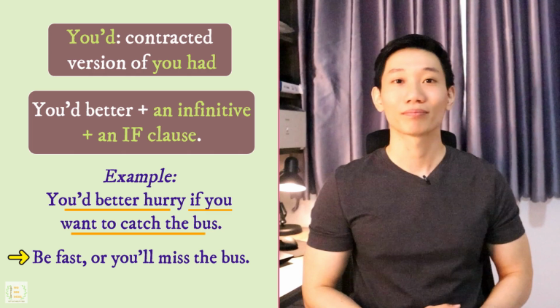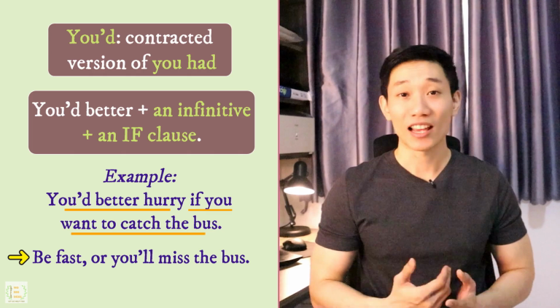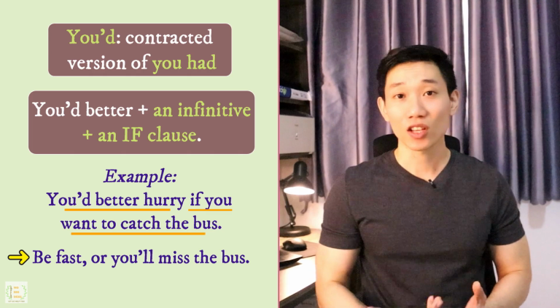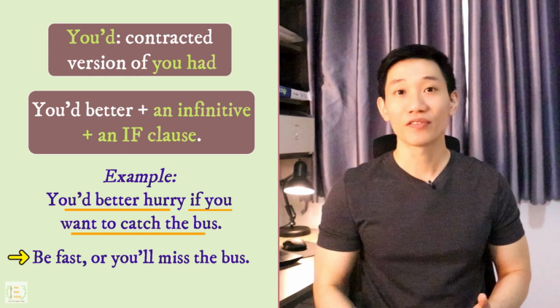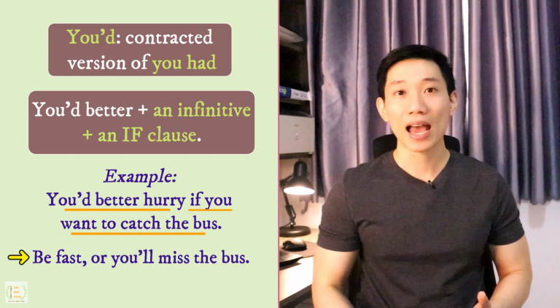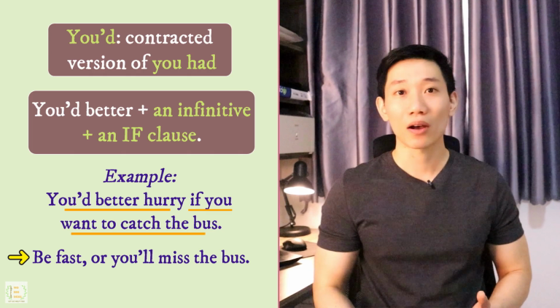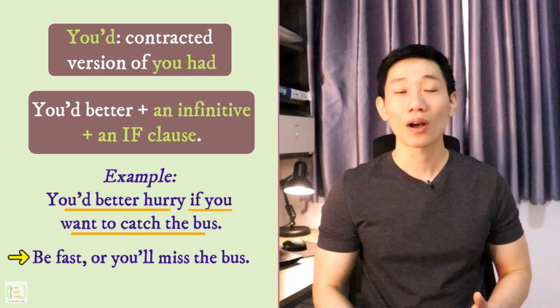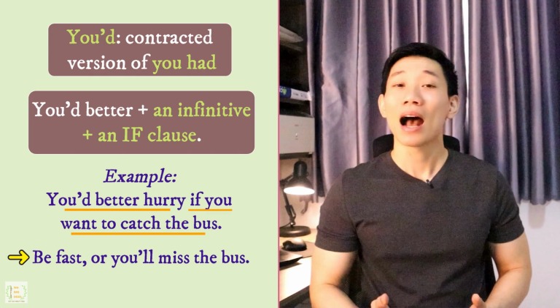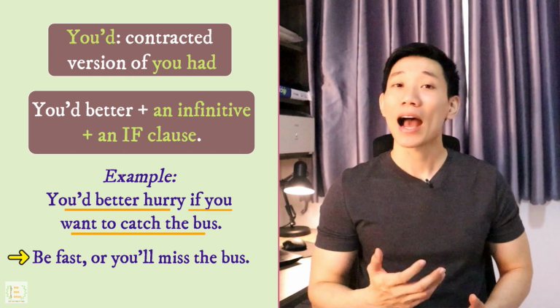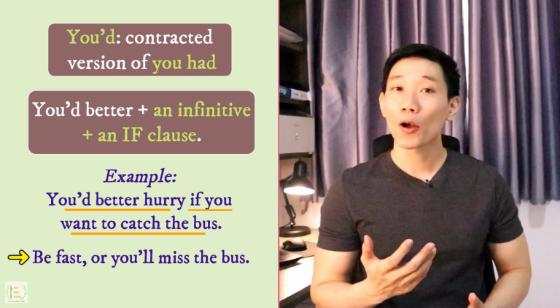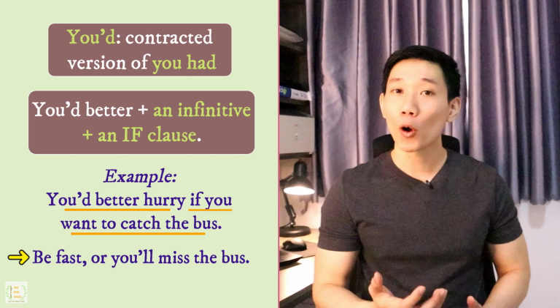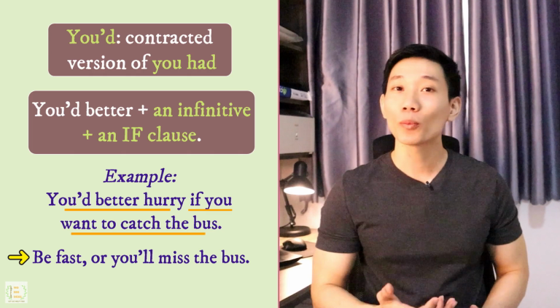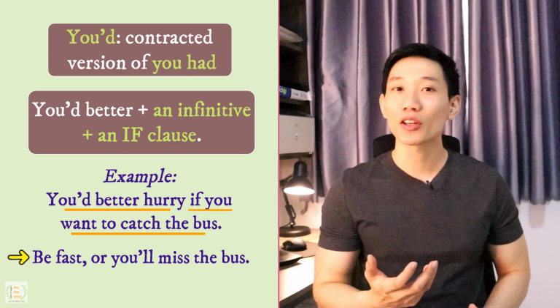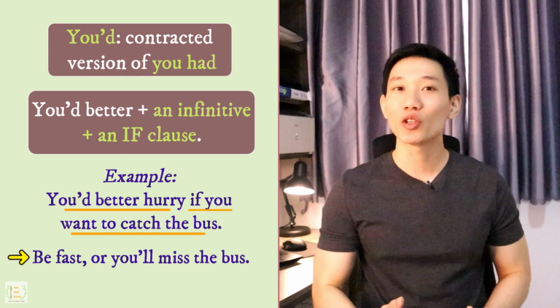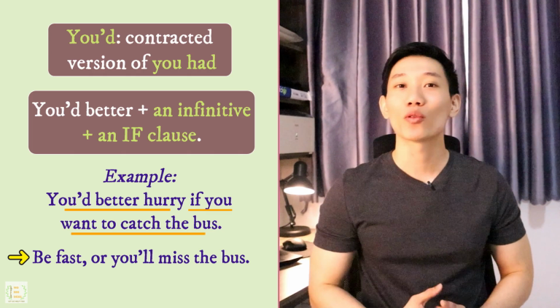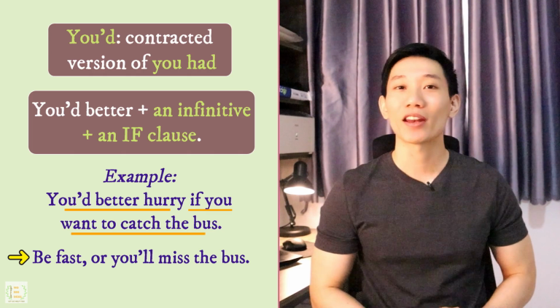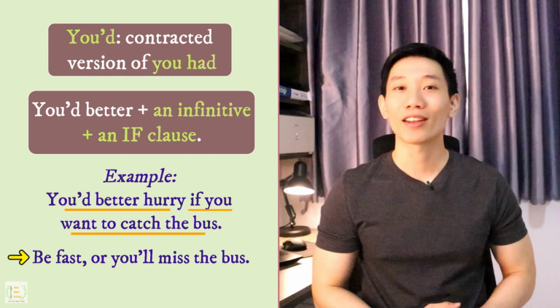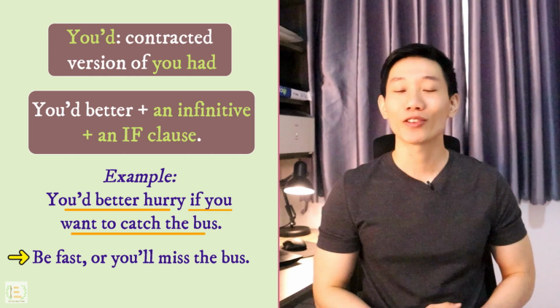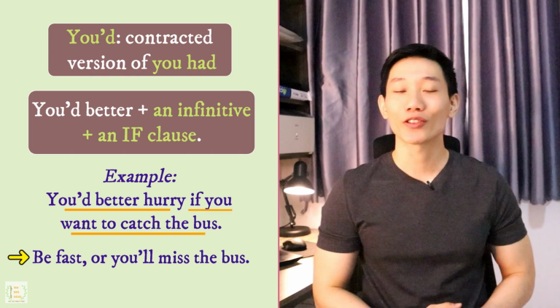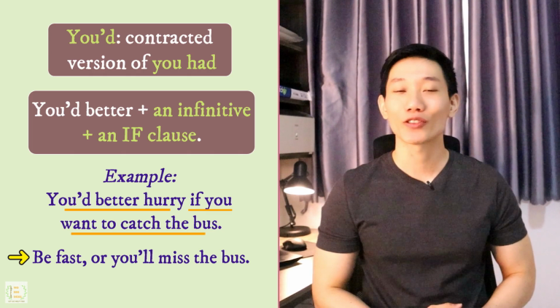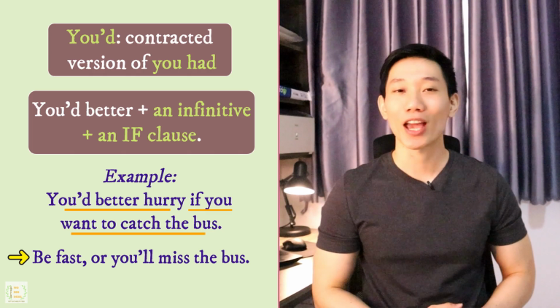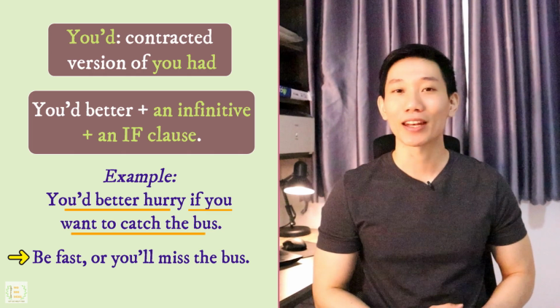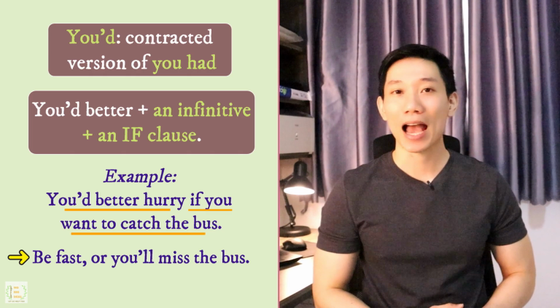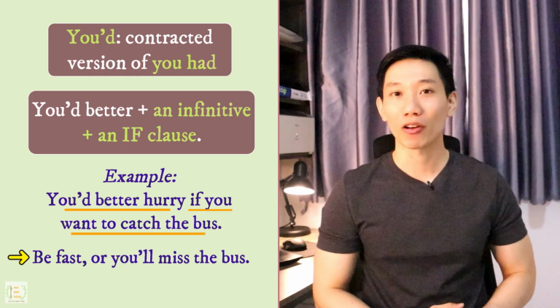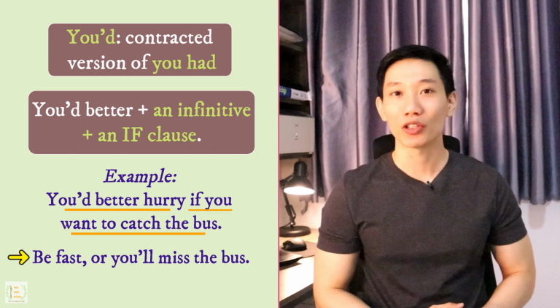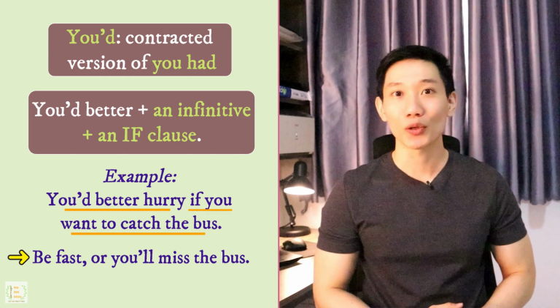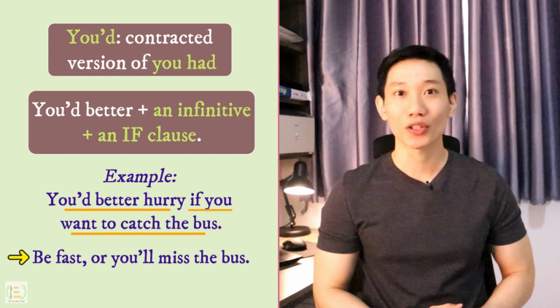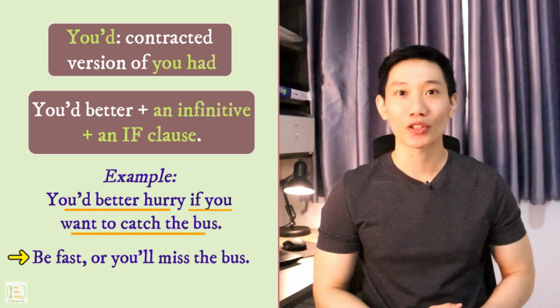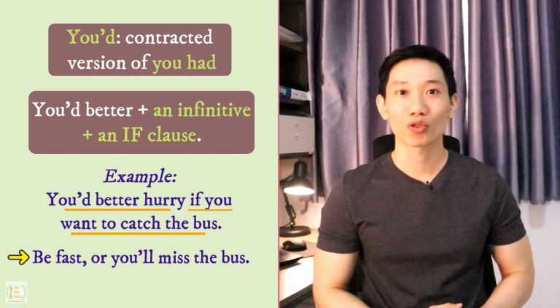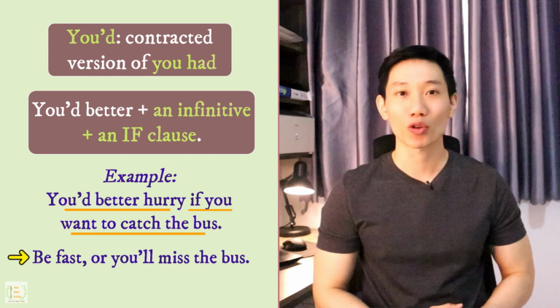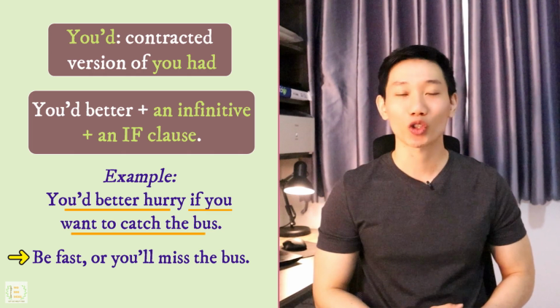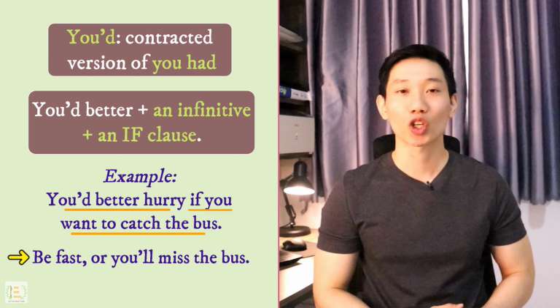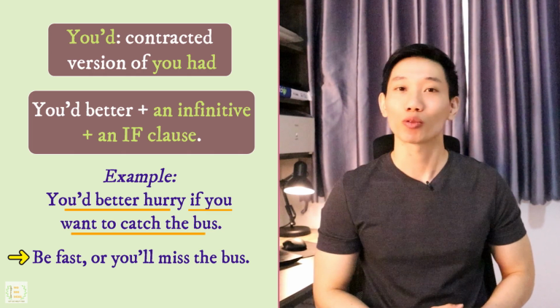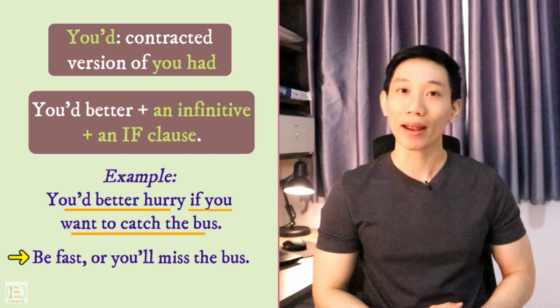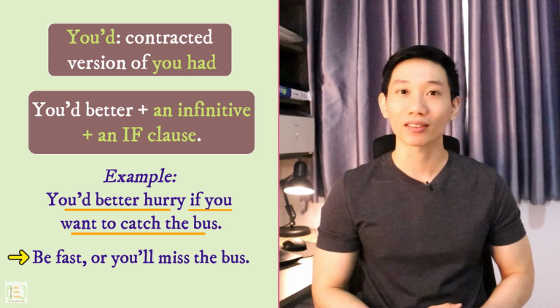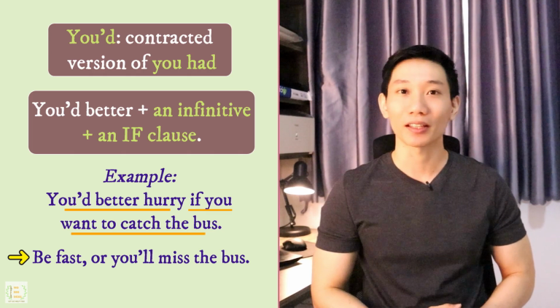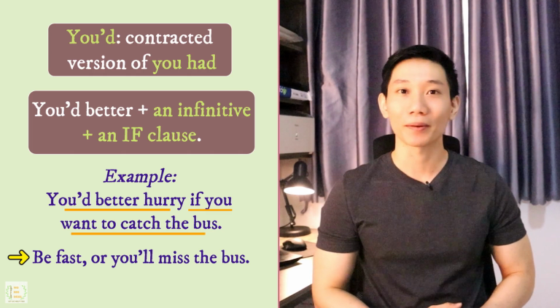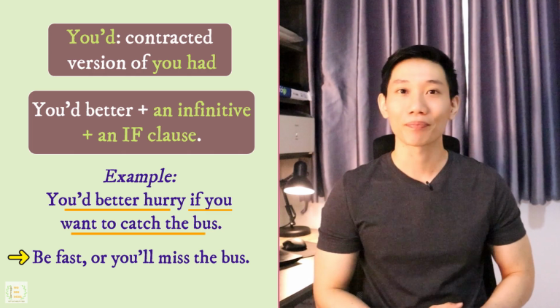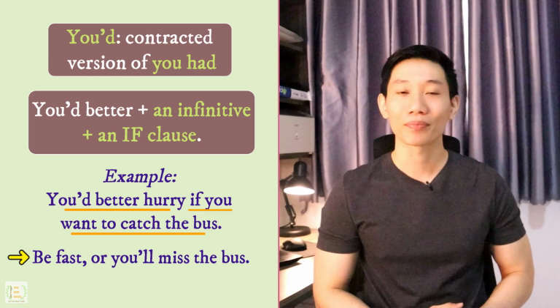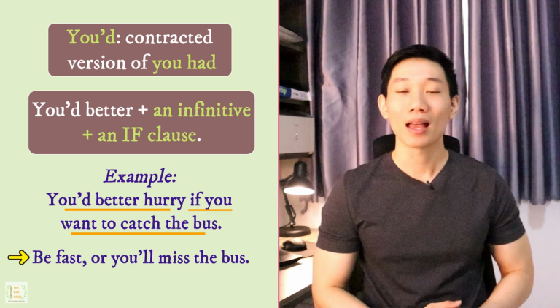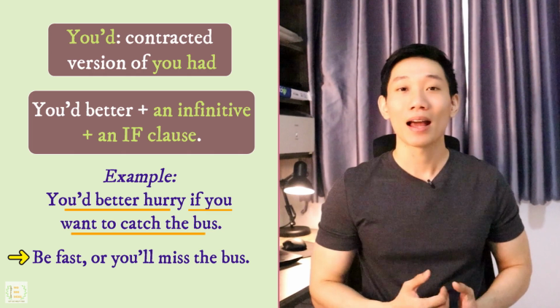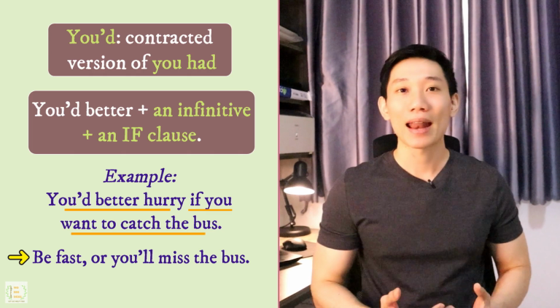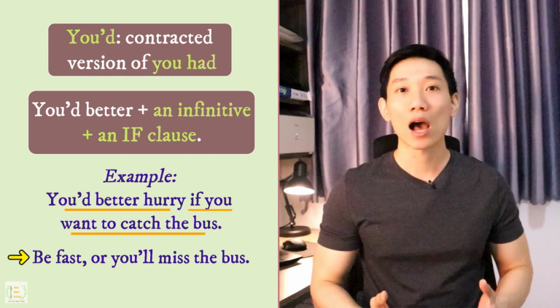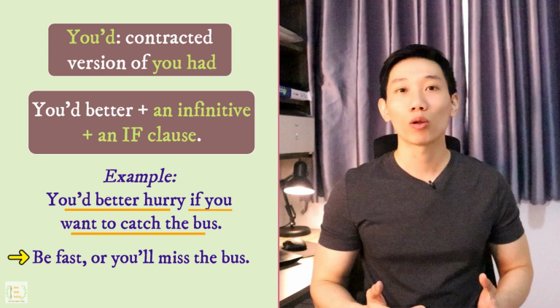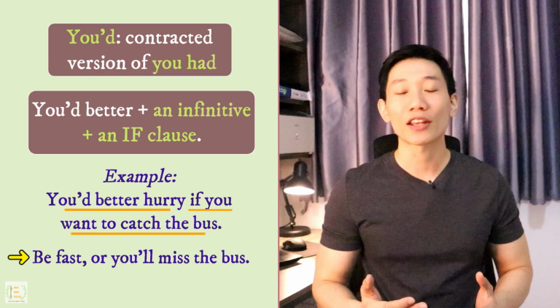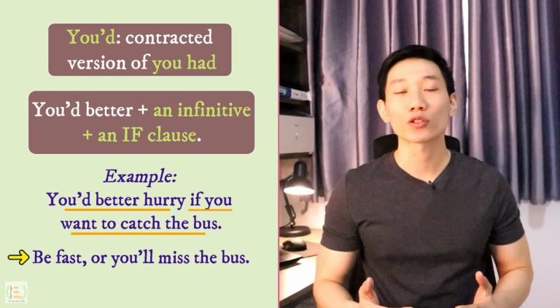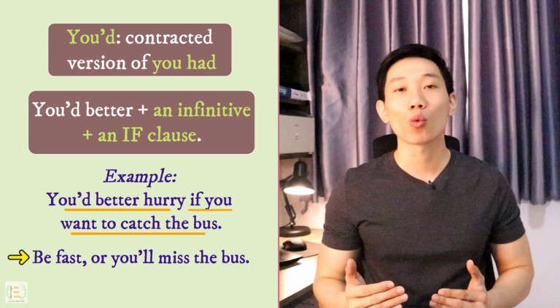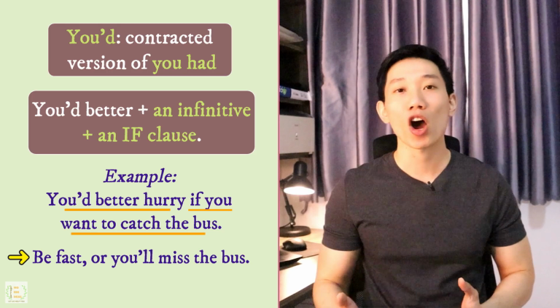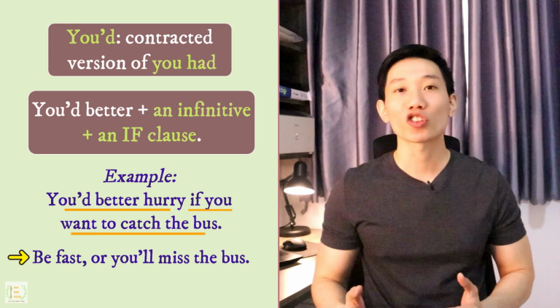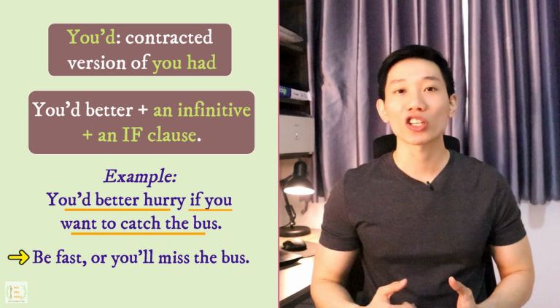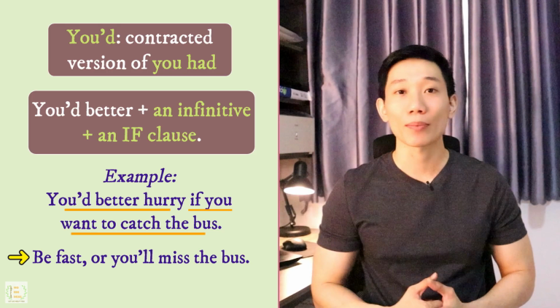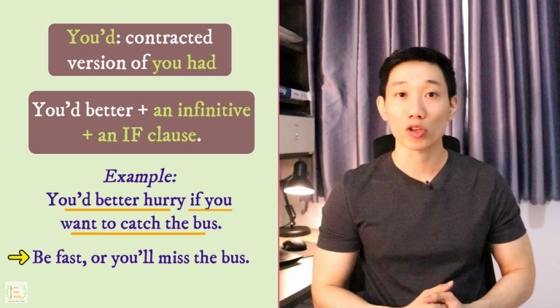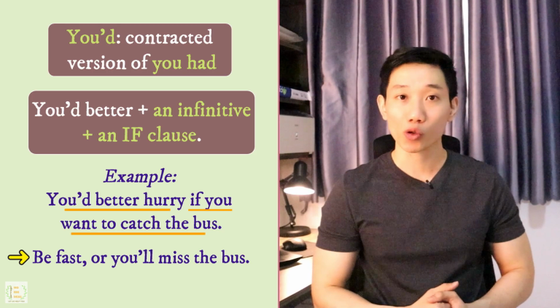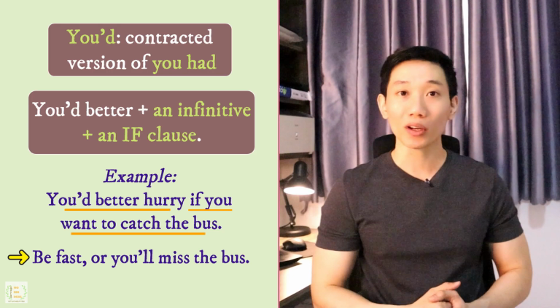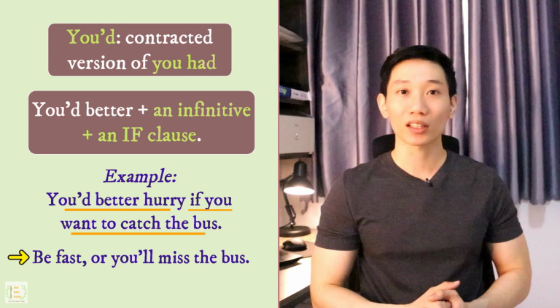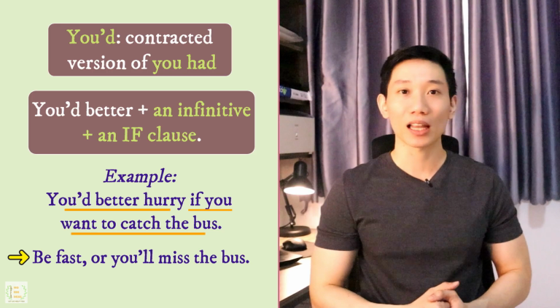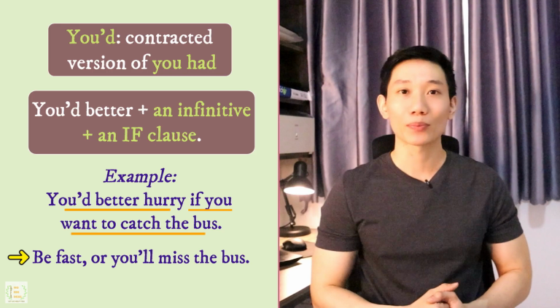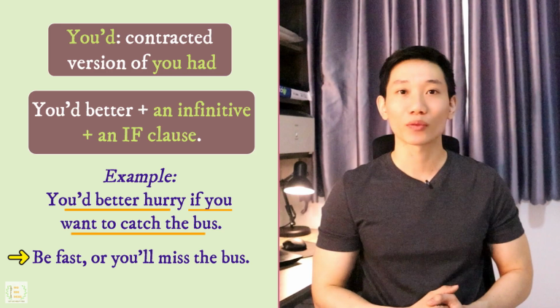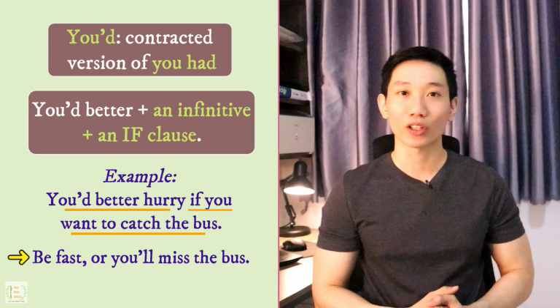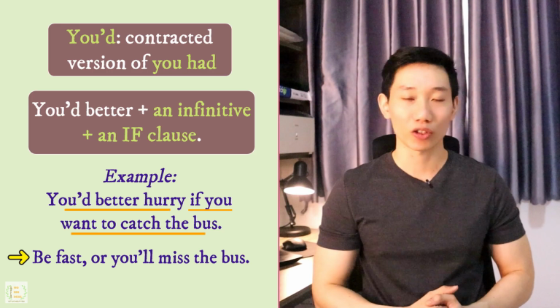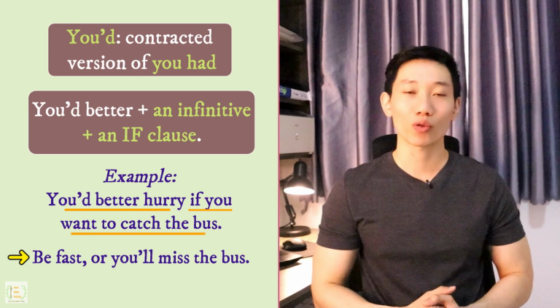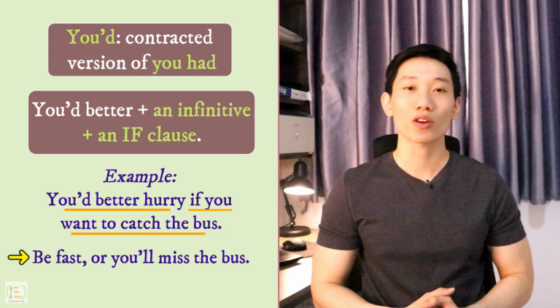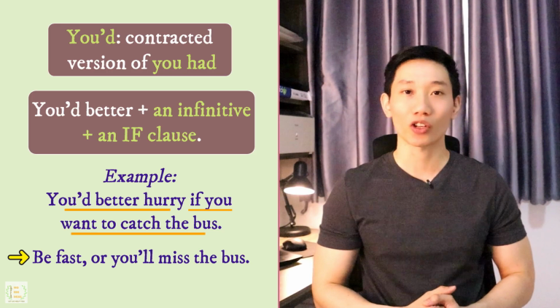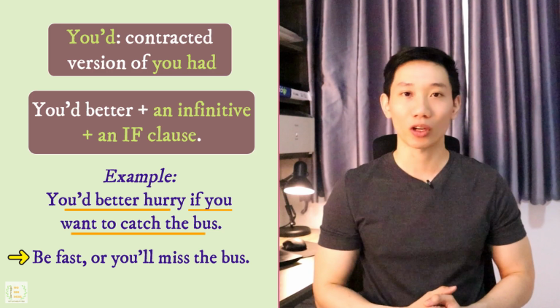As of now, I hope that you already understand how to use this structure correctly. Now let's watch some of the short clips for this structure.